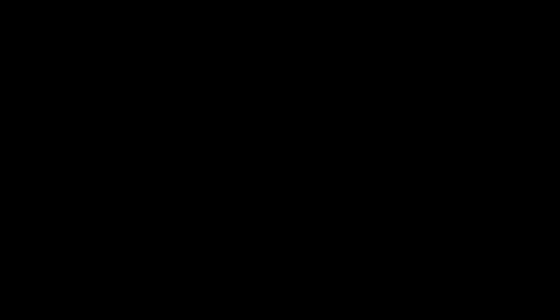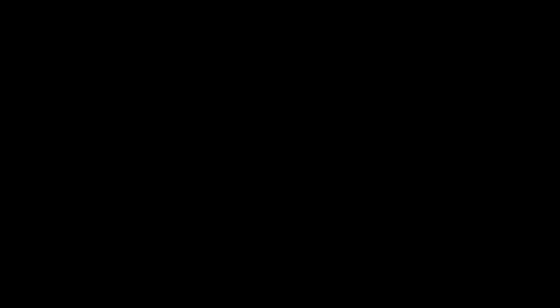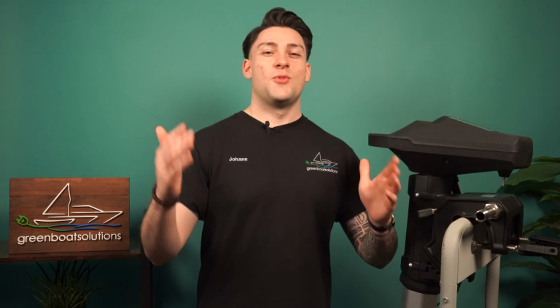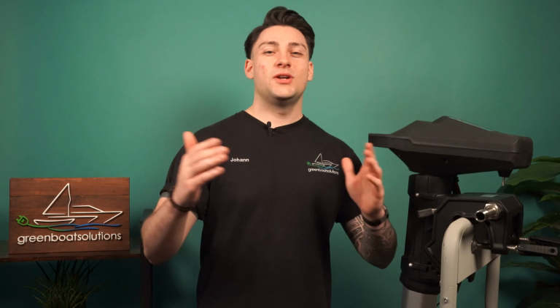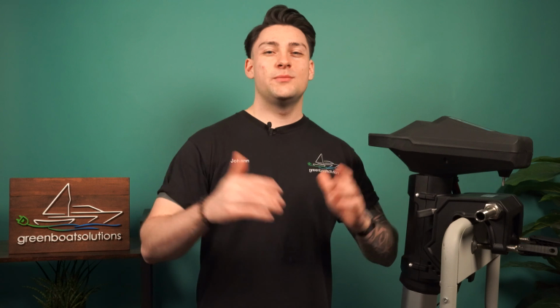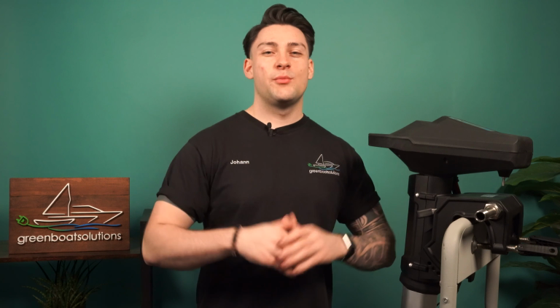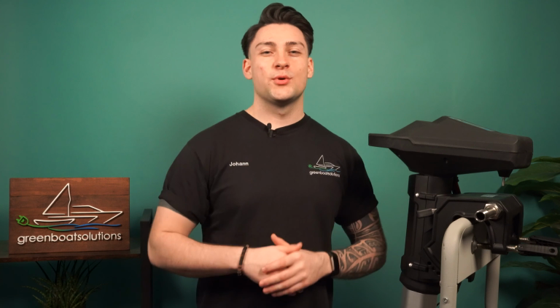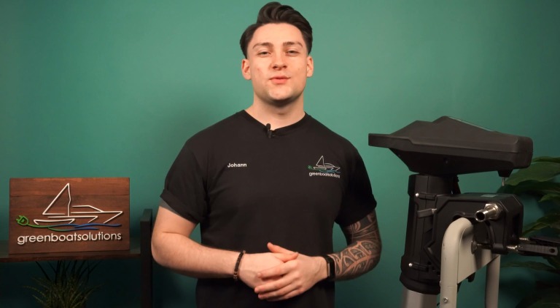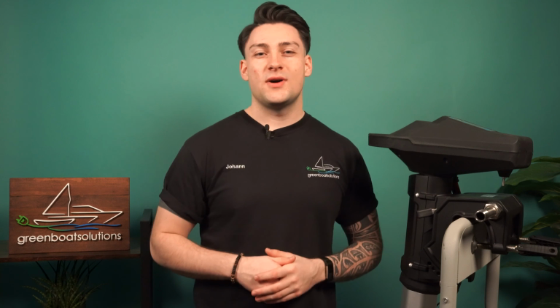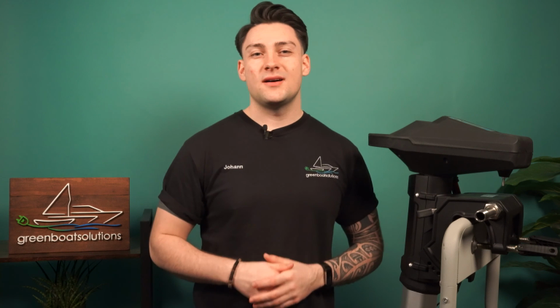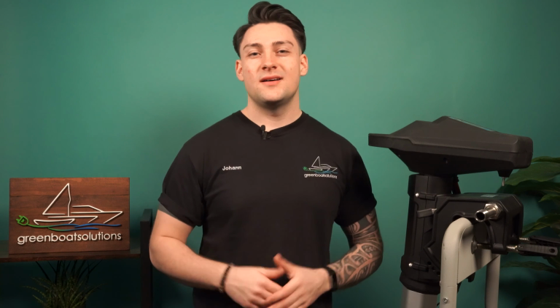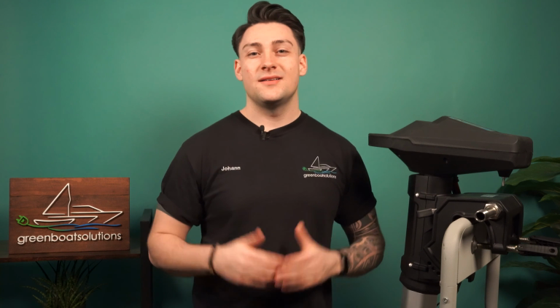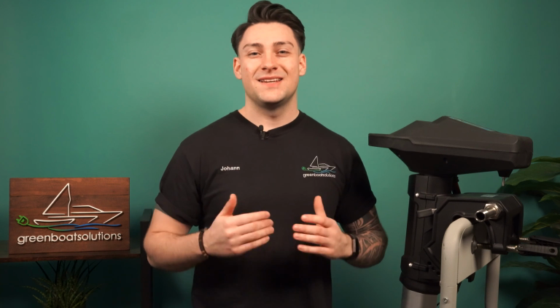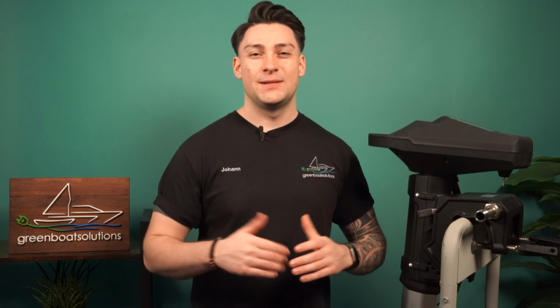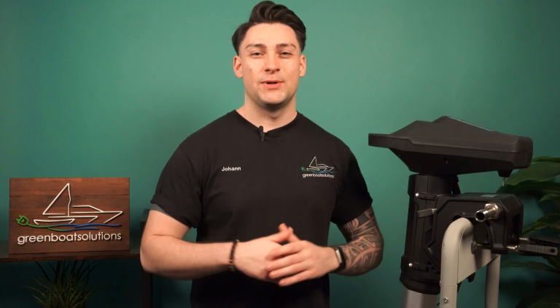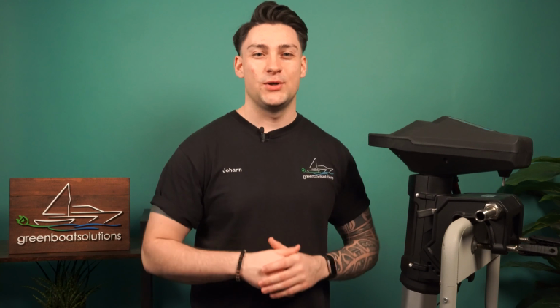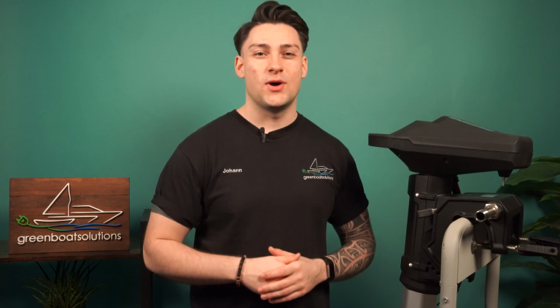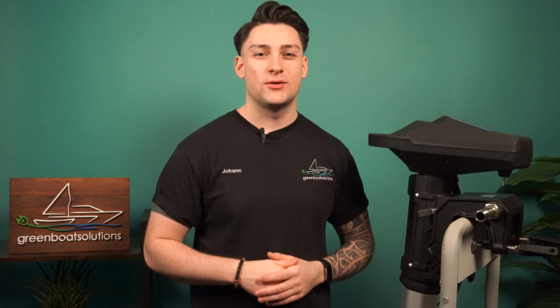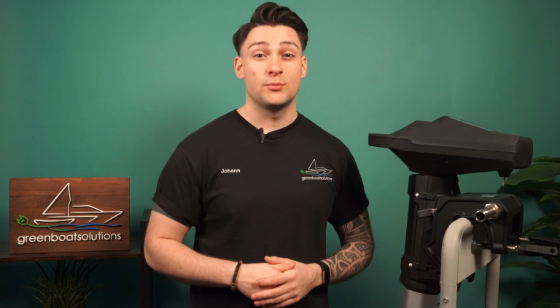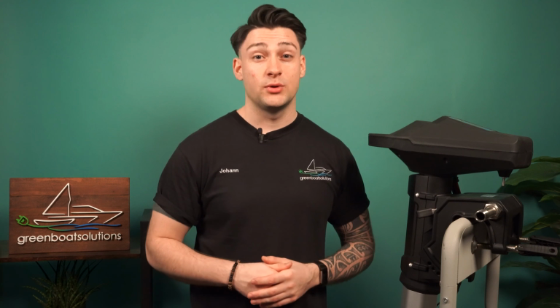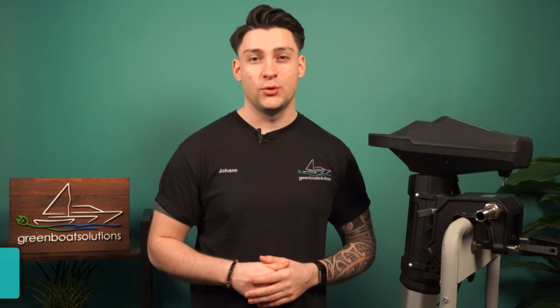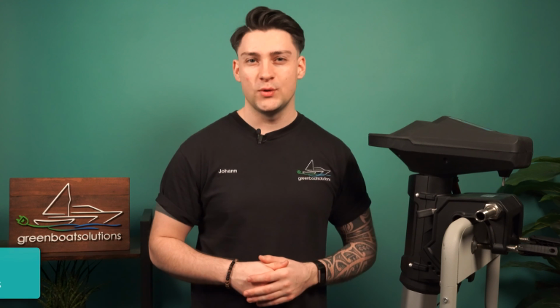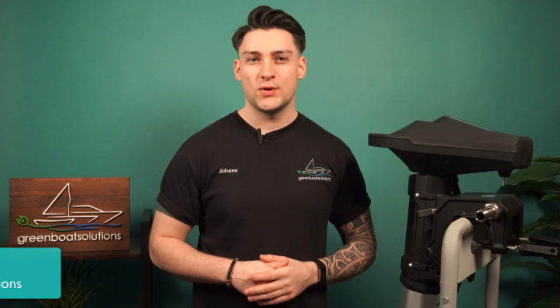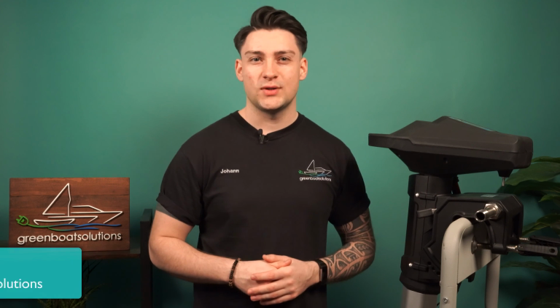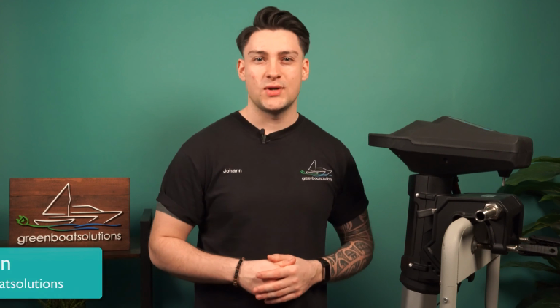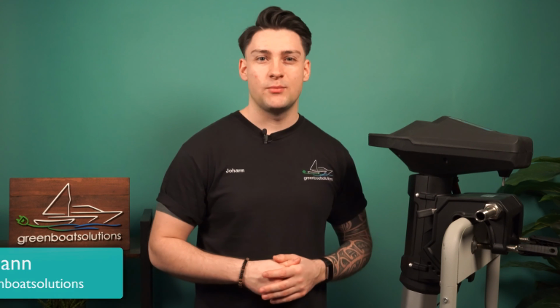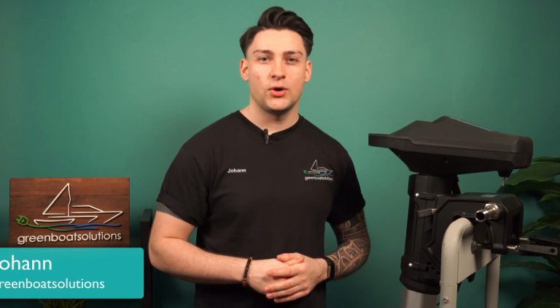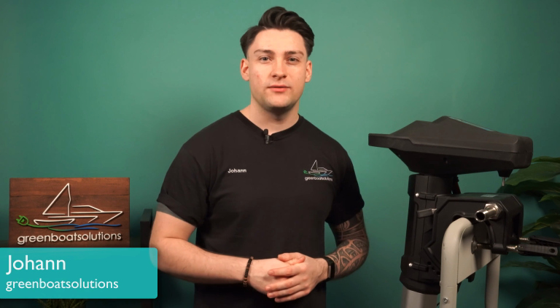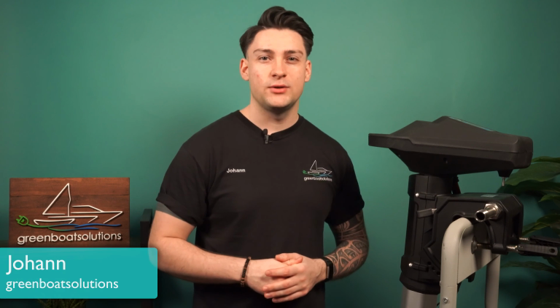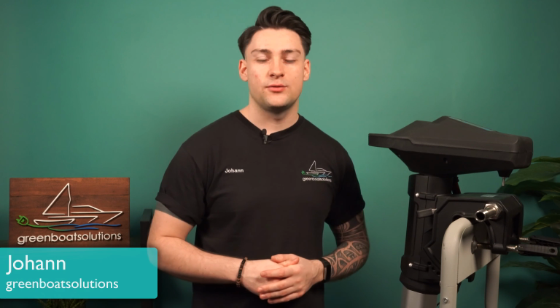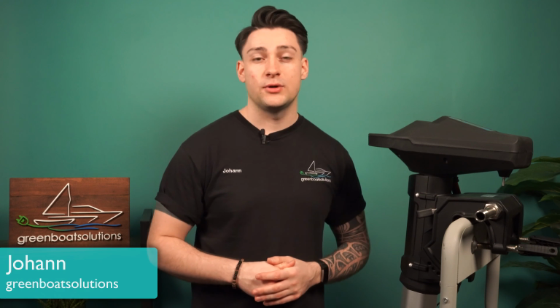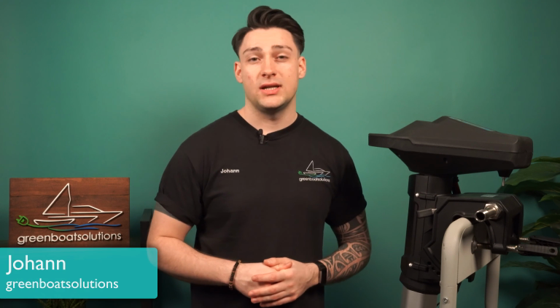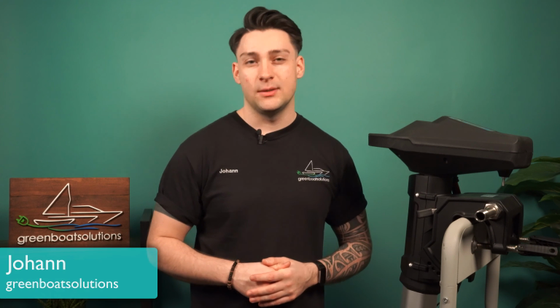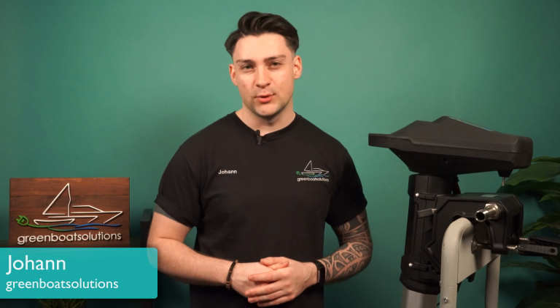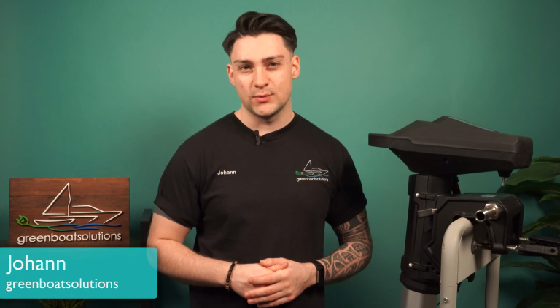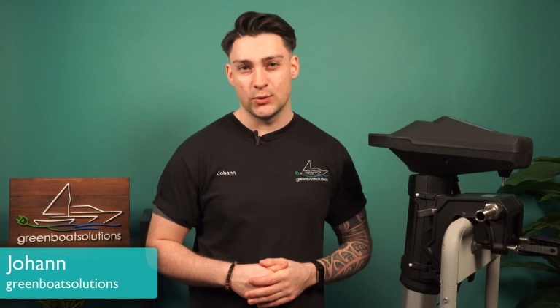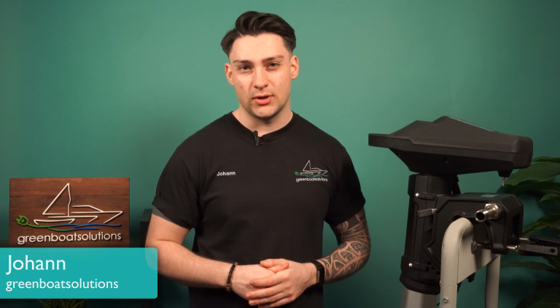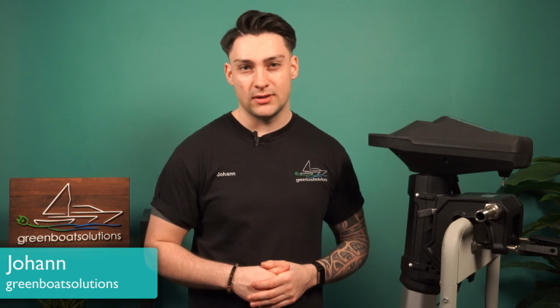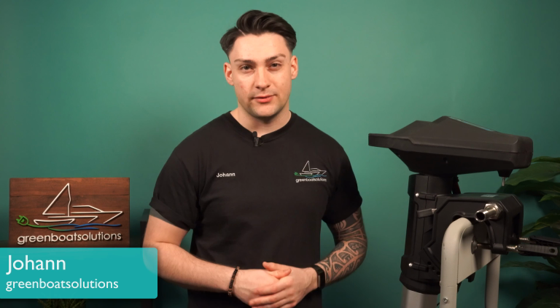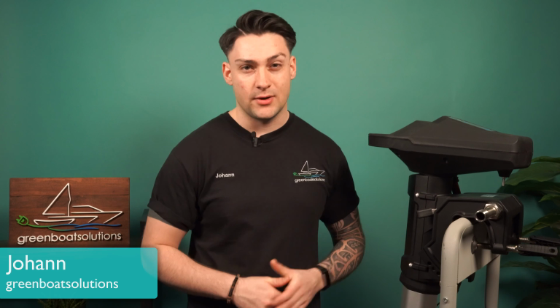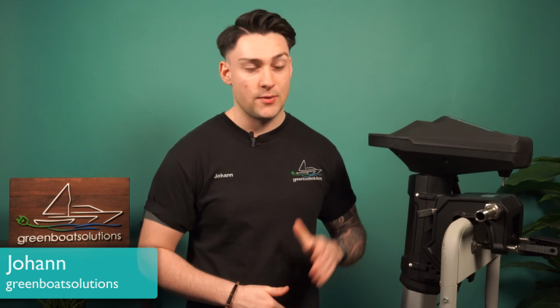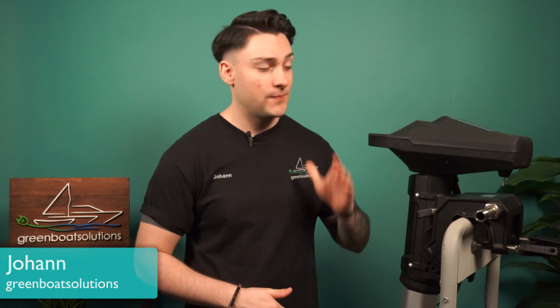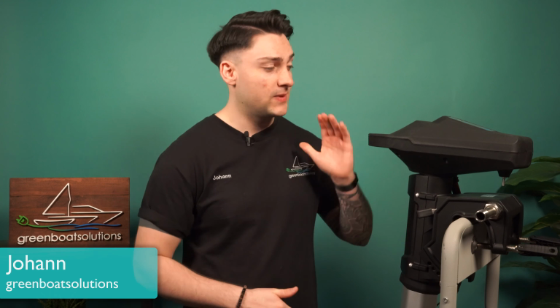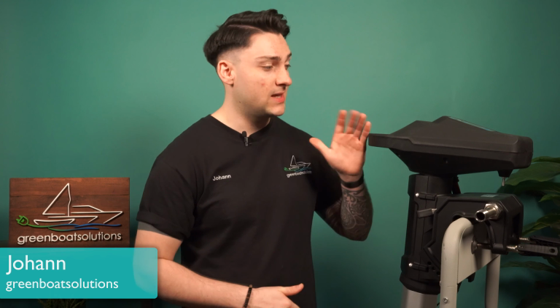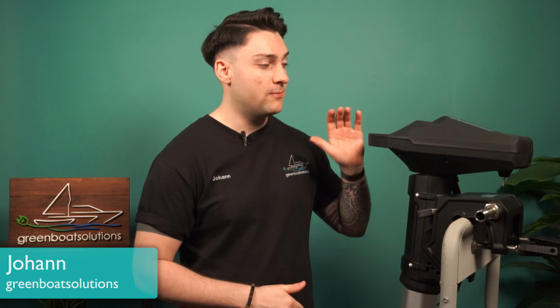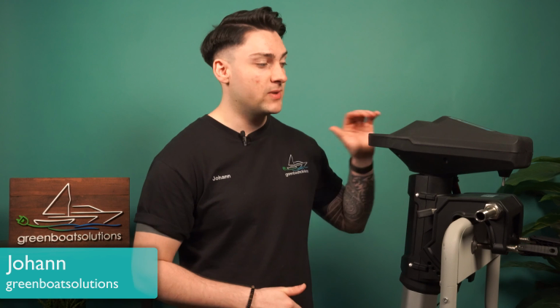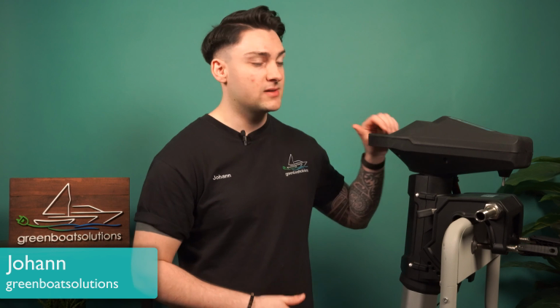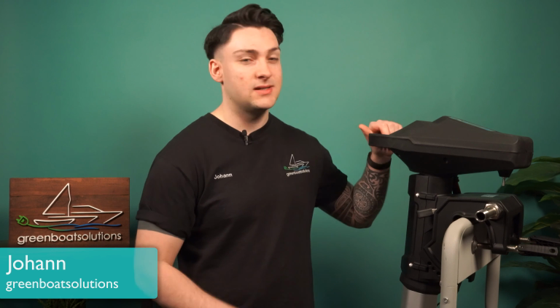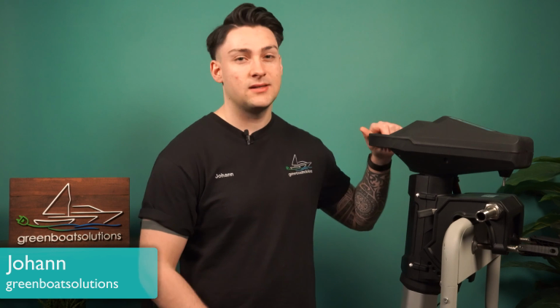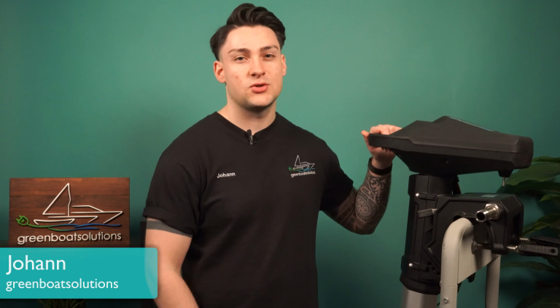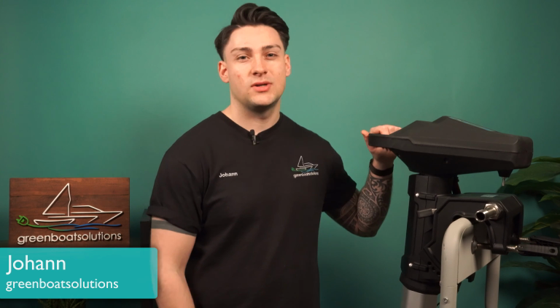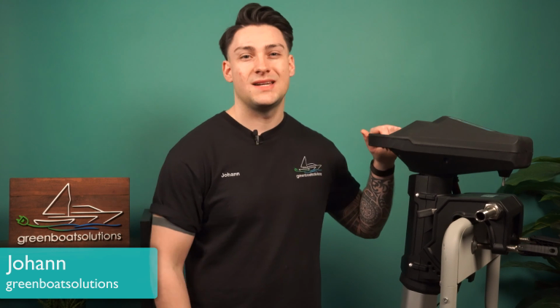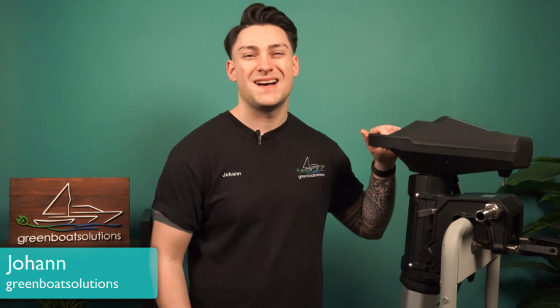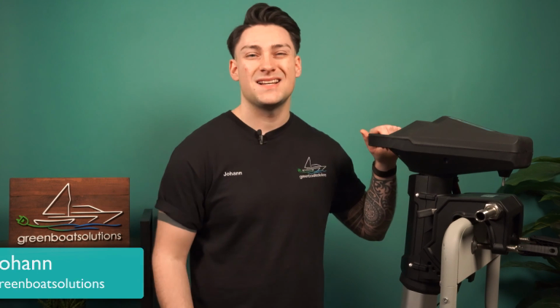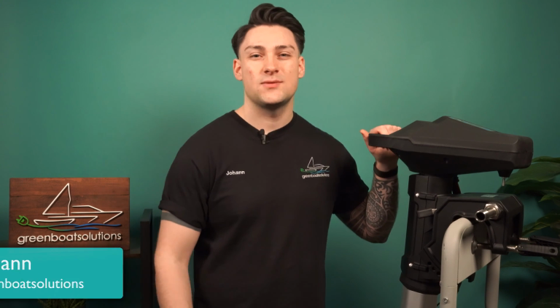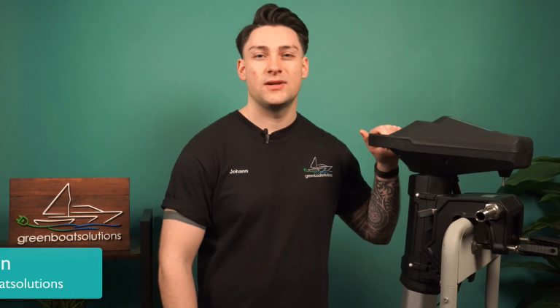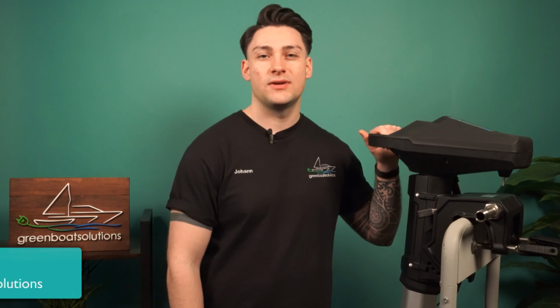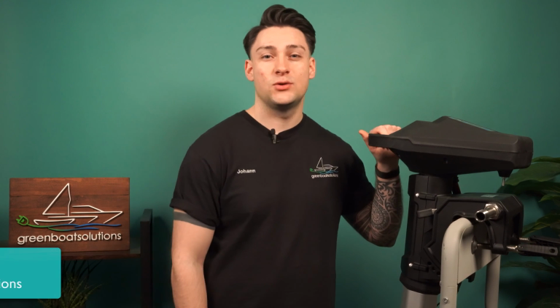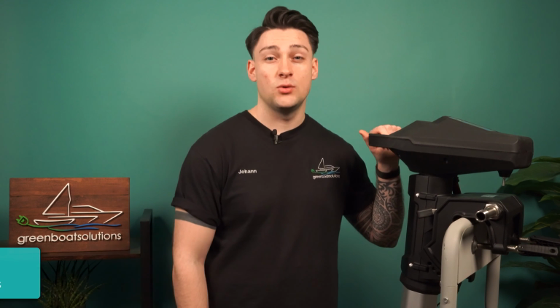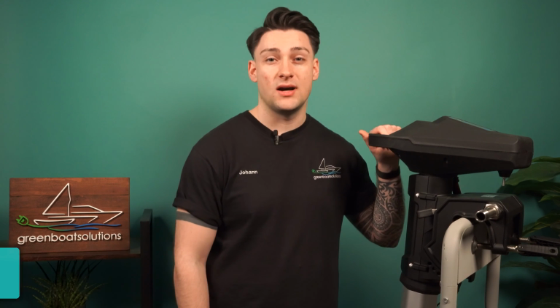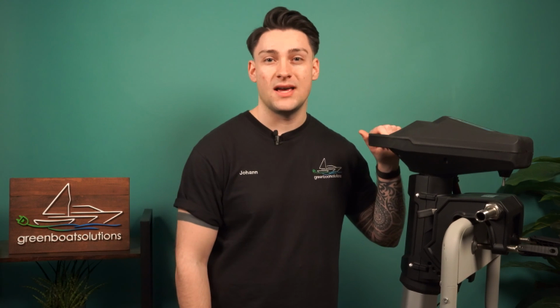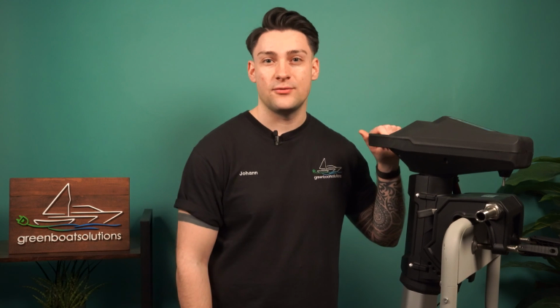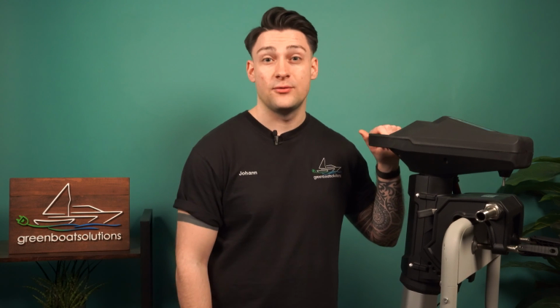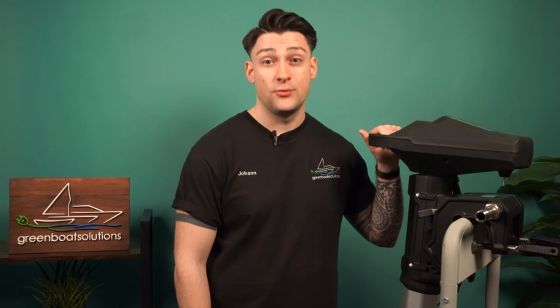Hi dear boat drivers, I'm Johan and welcome to a new video from eBootsMotoren.tv. Next to me, you can already see the Haswing Ventura F5.0.